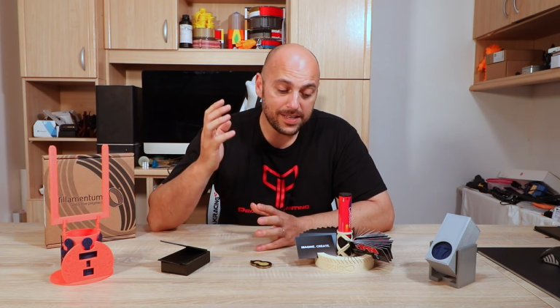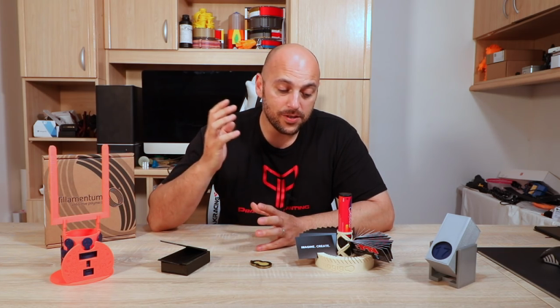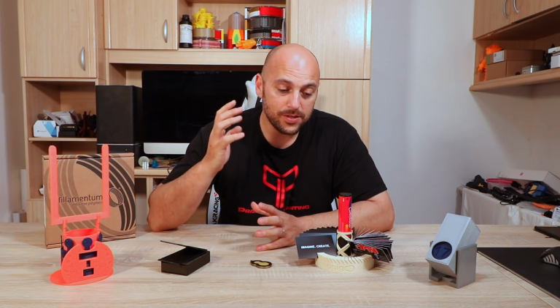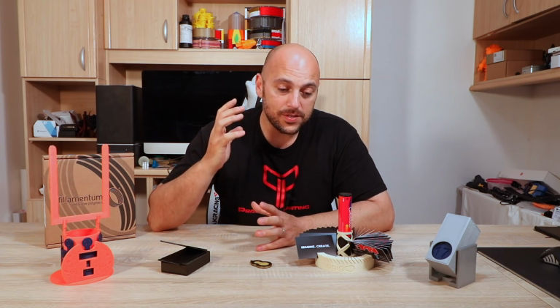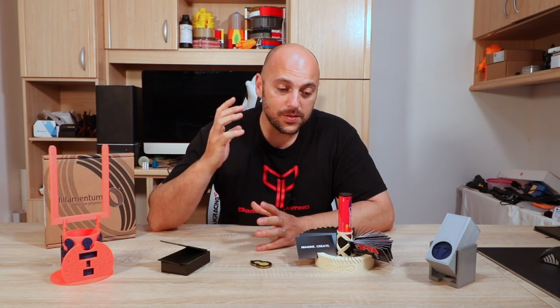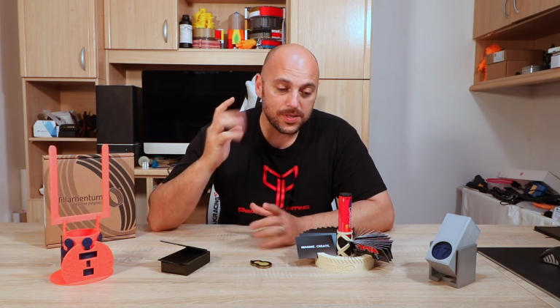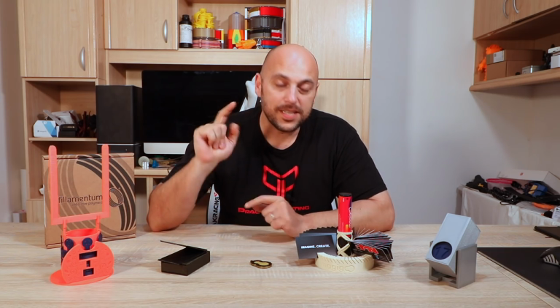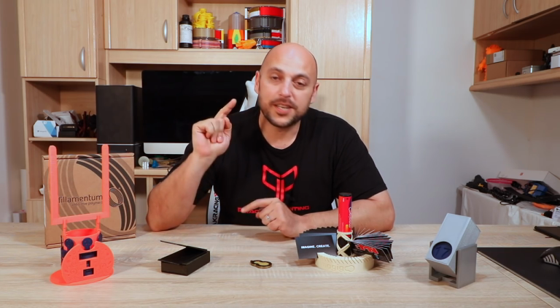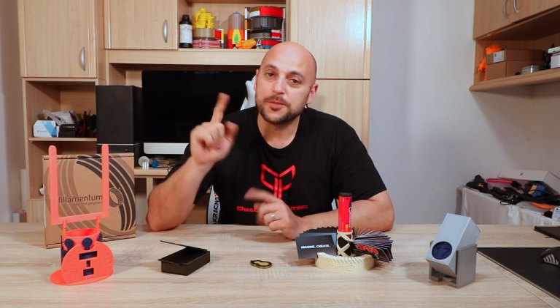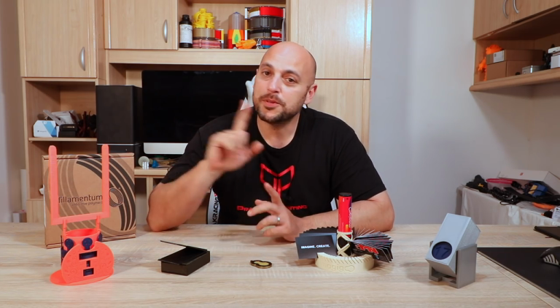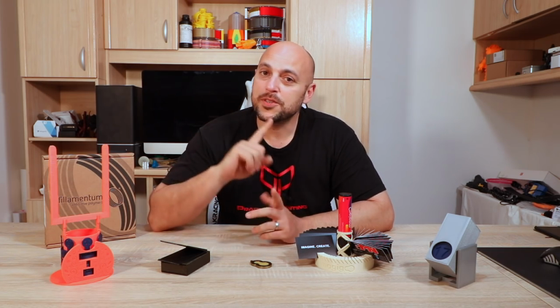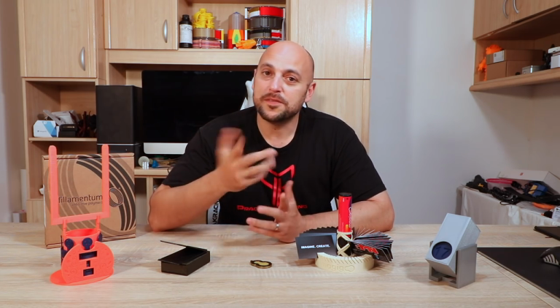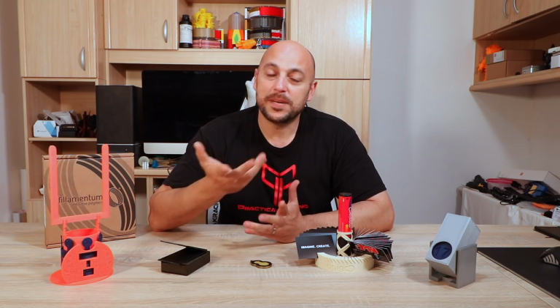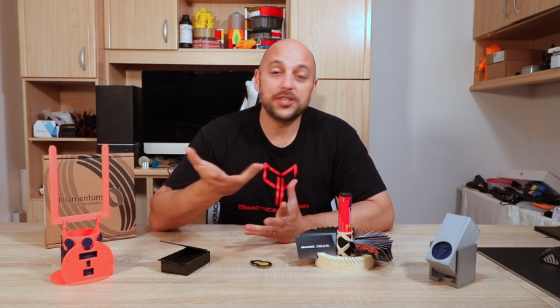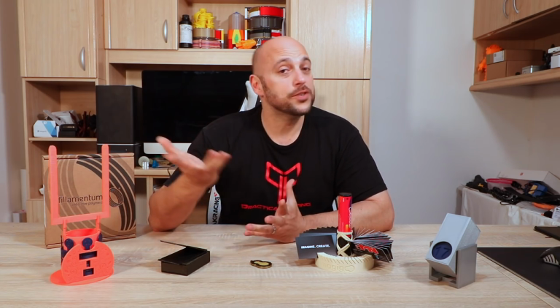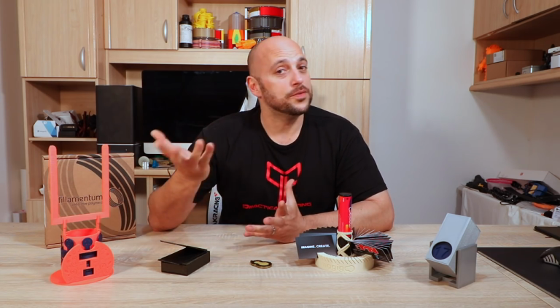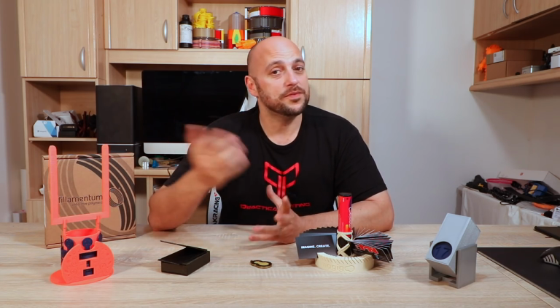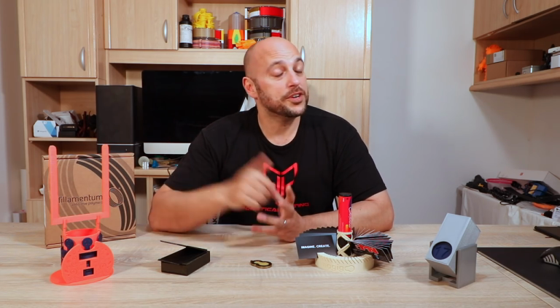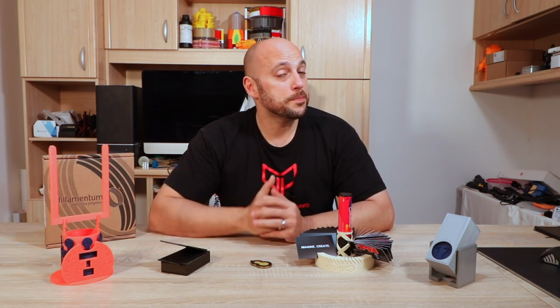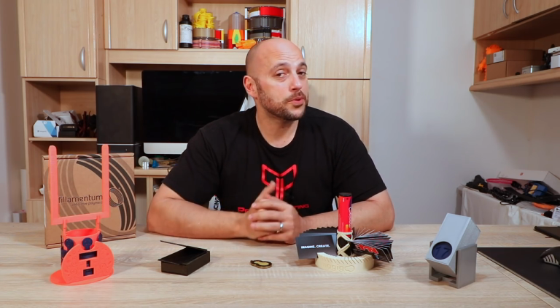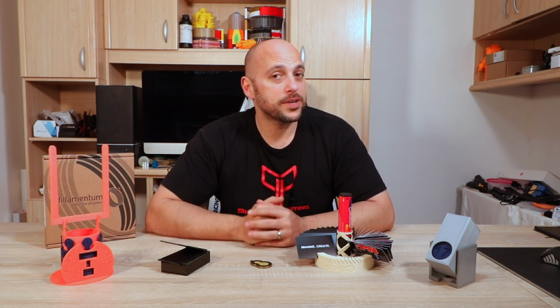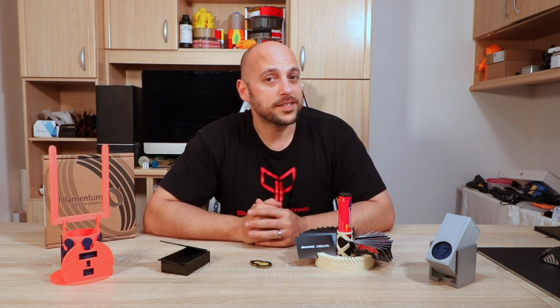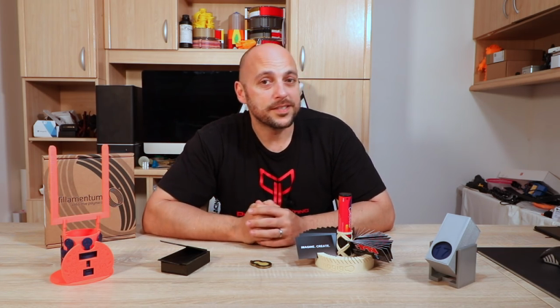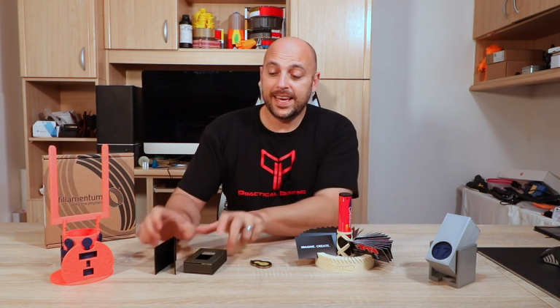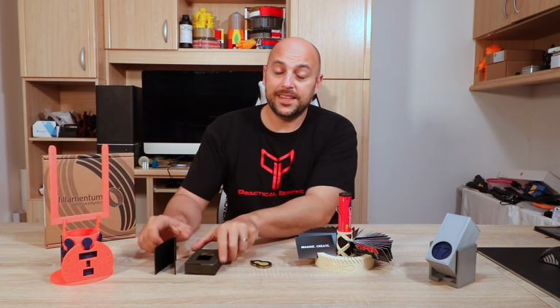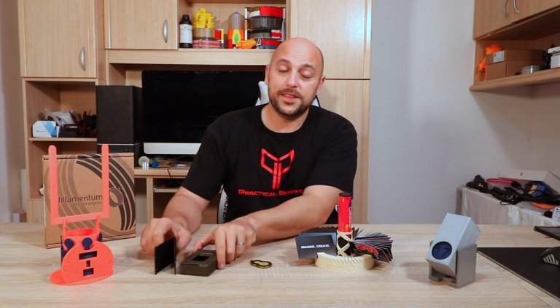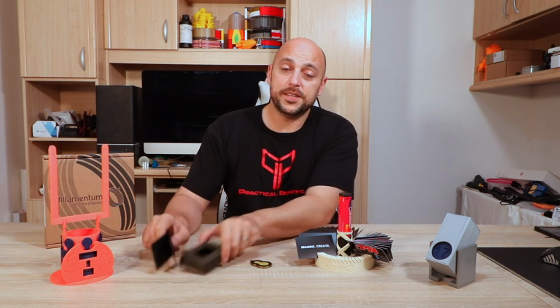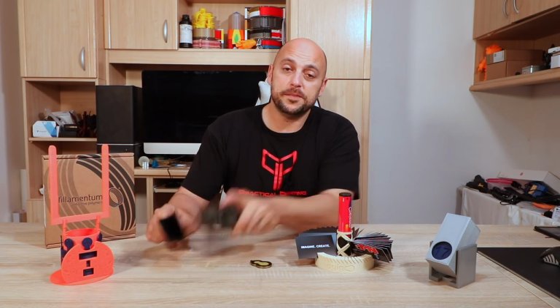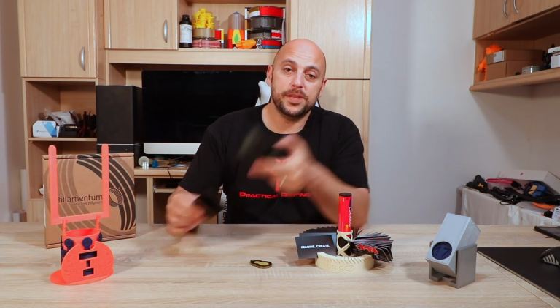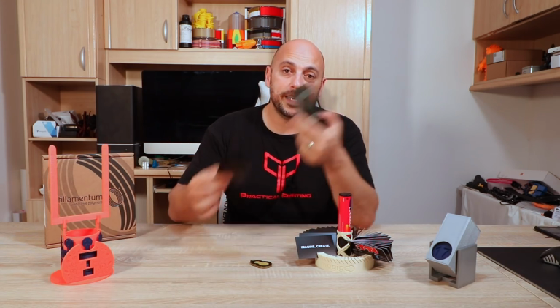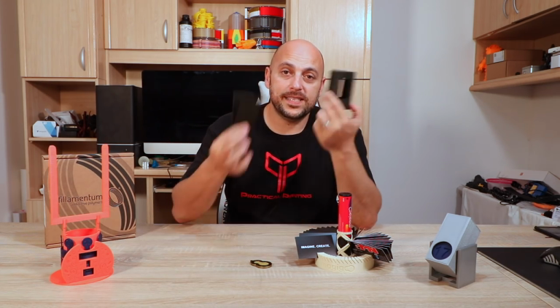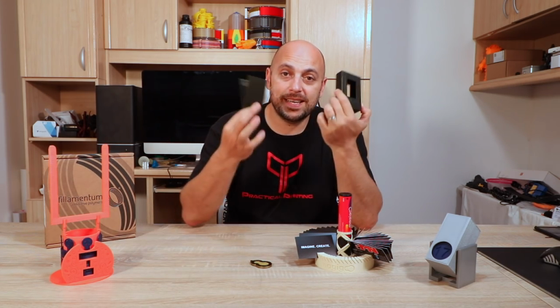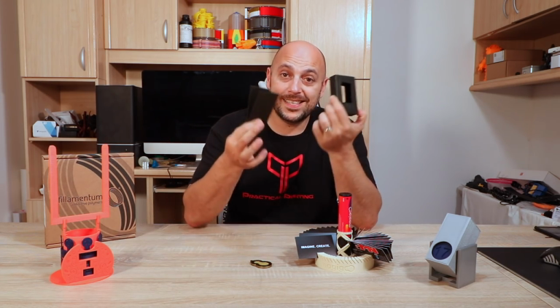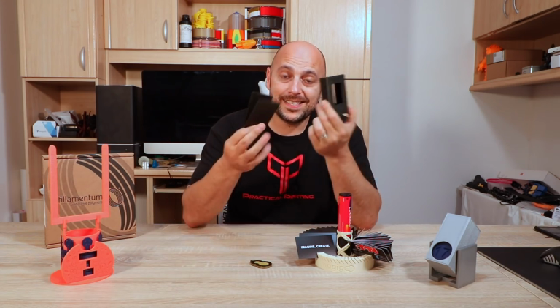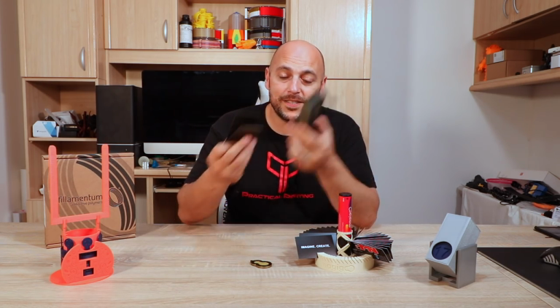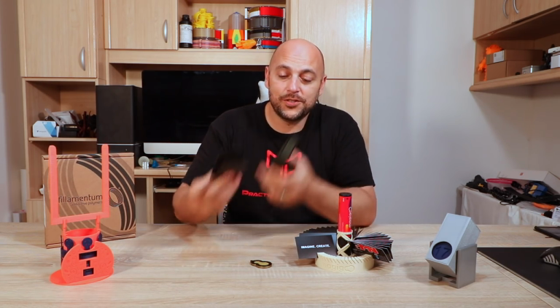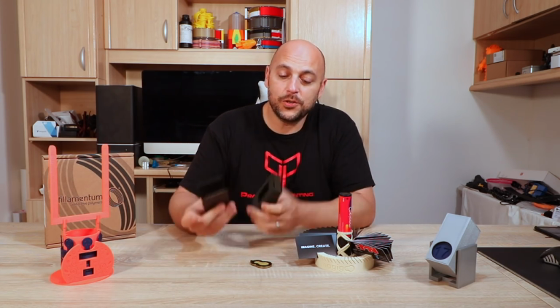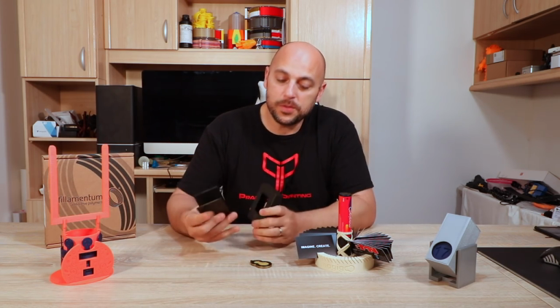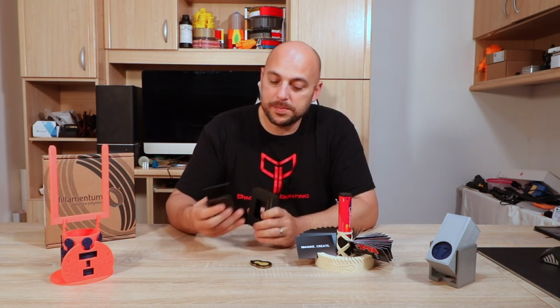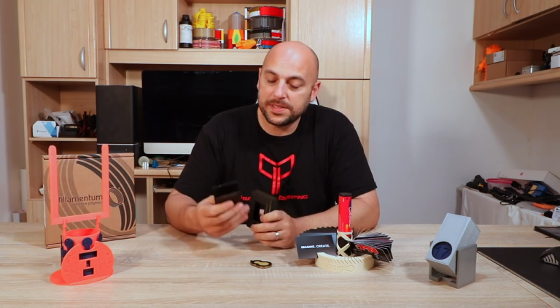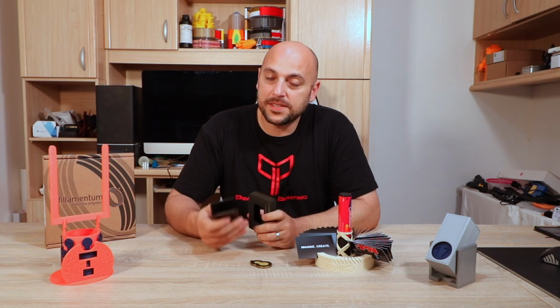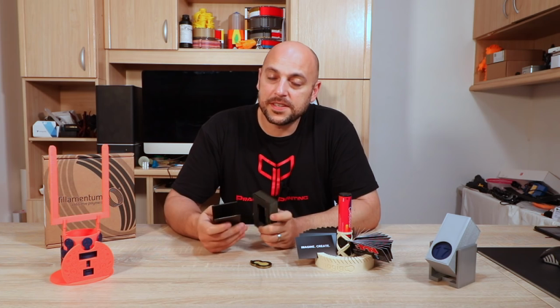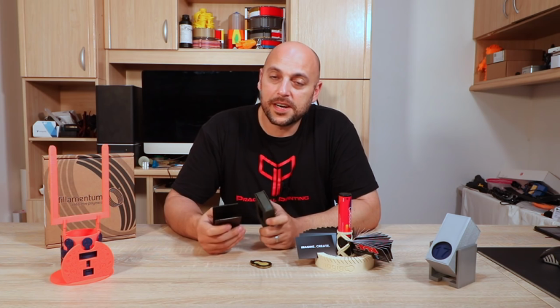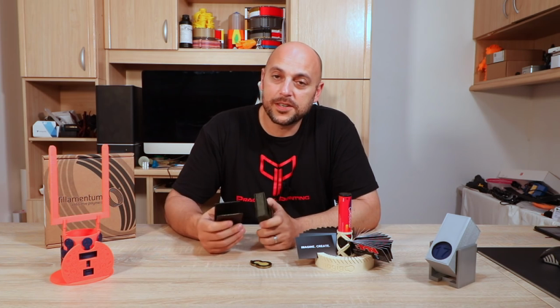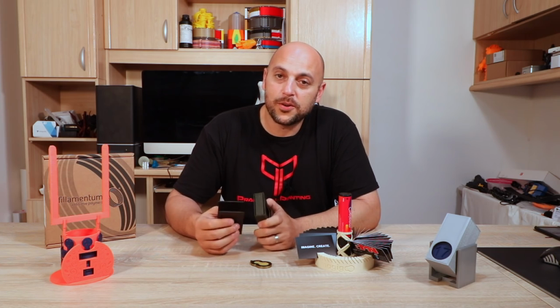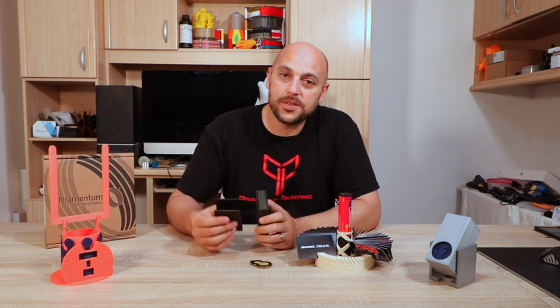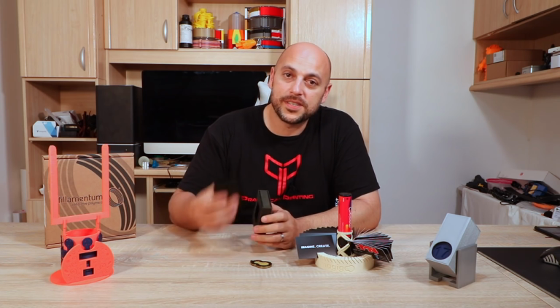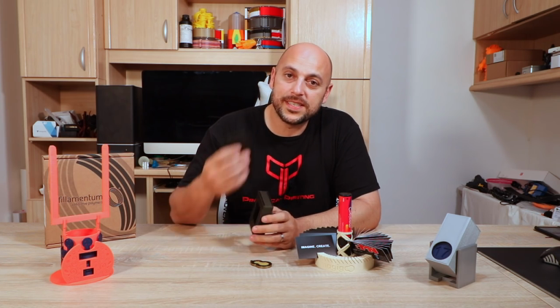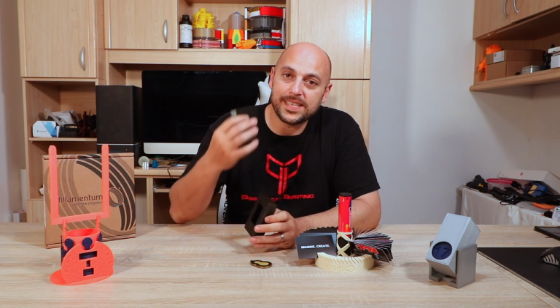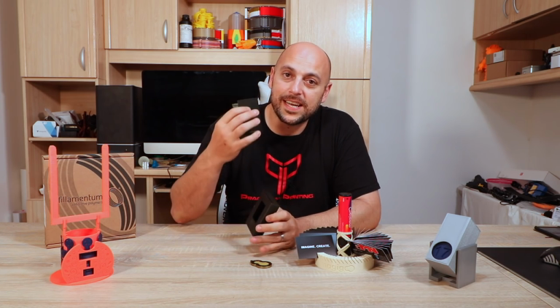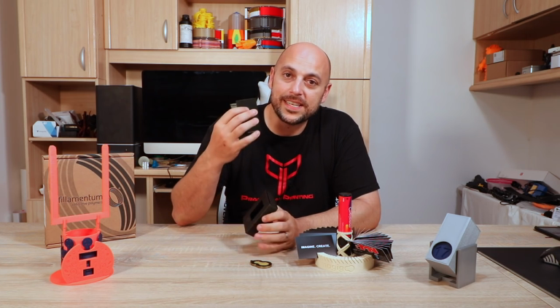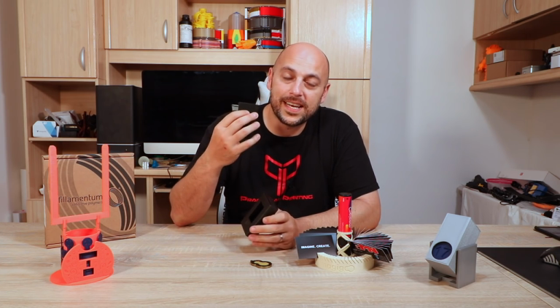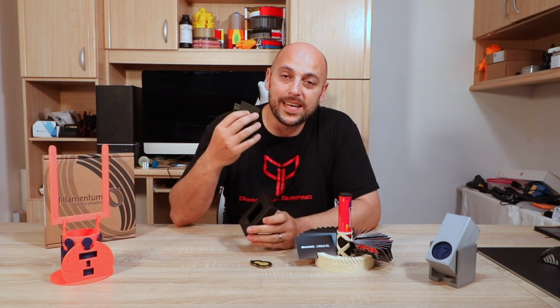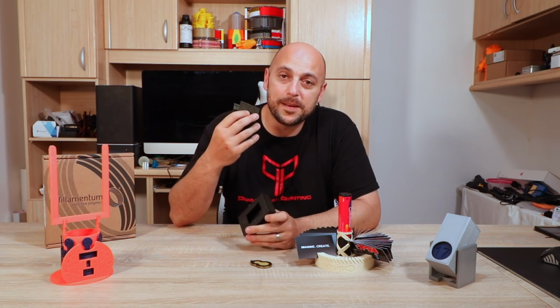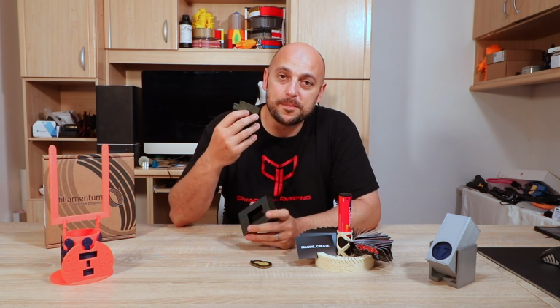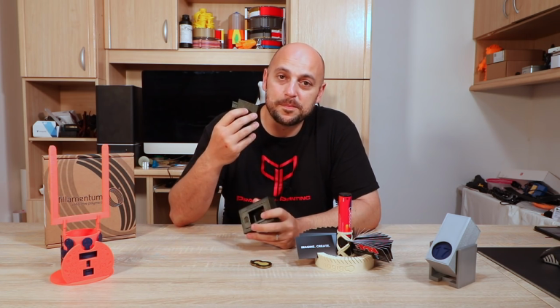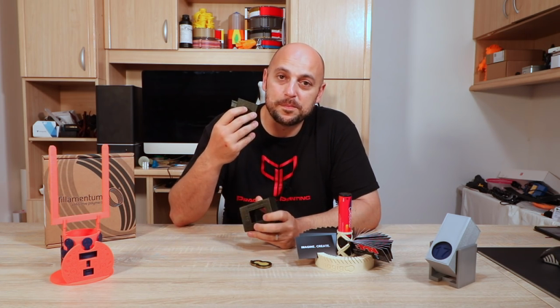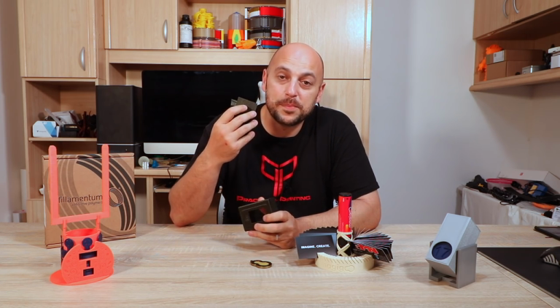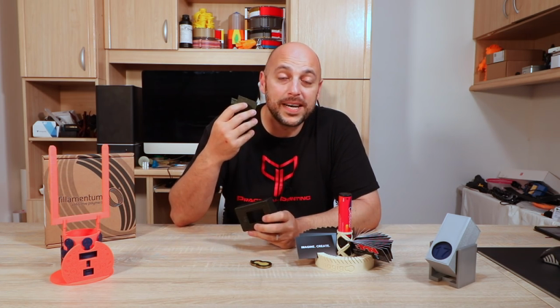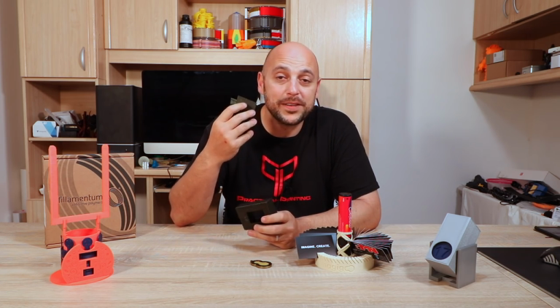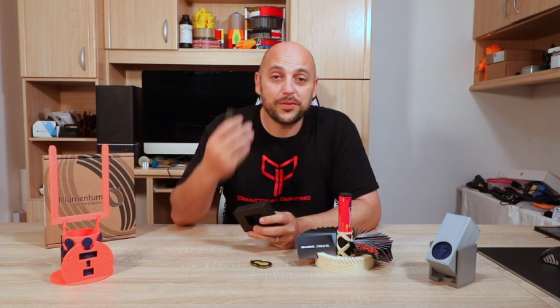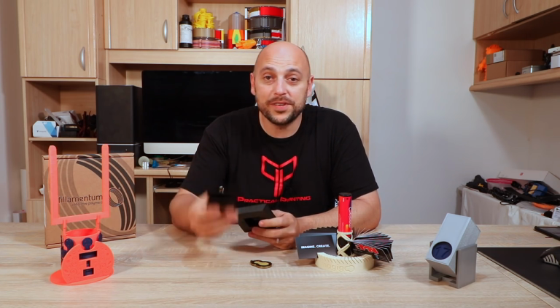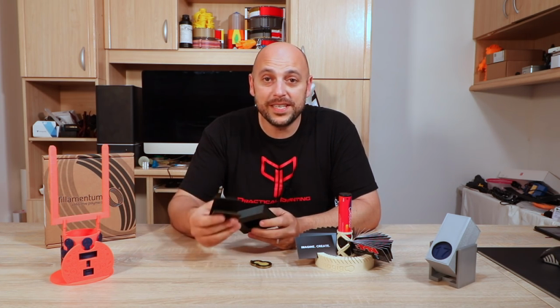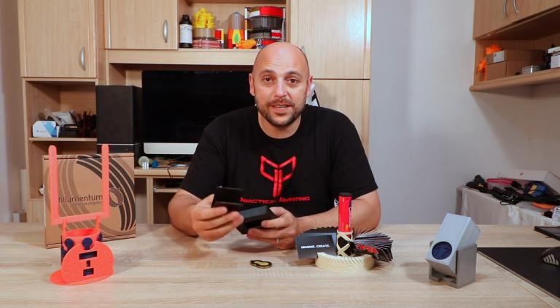MRJ33 wins himself three spools of Filamentum filament of his choice, generously donated by Filamentum, and also a large bottle of Magigoo. In third place is this dual business card holder, designed by 3D With Us.